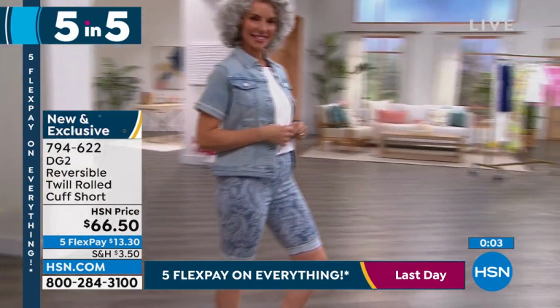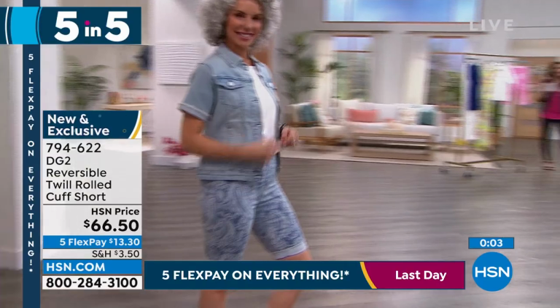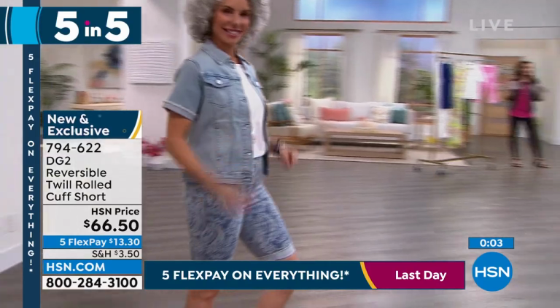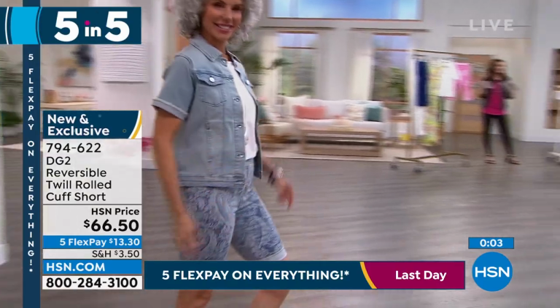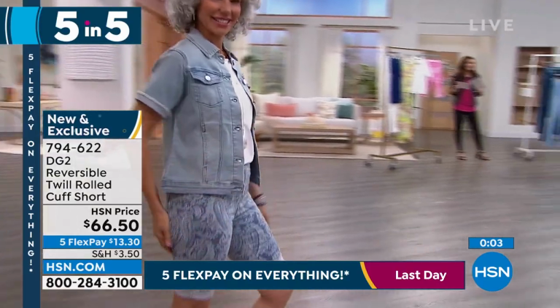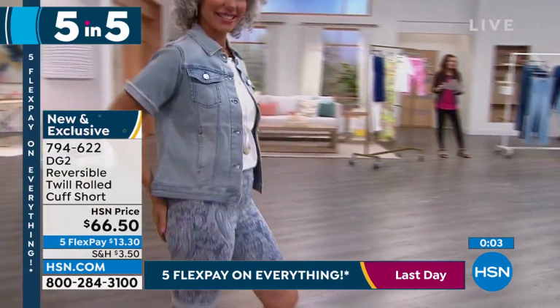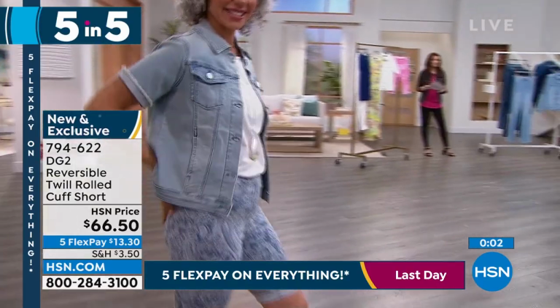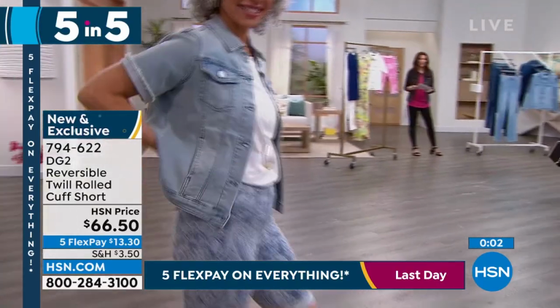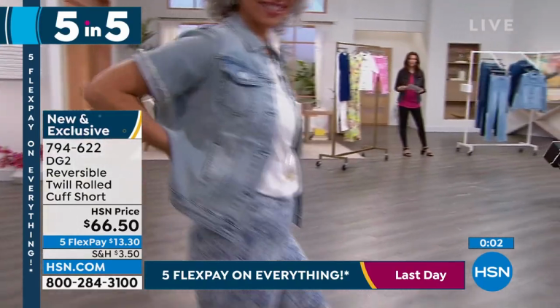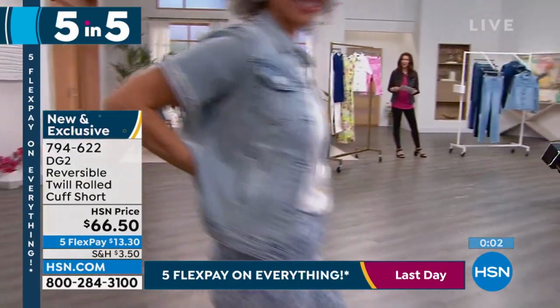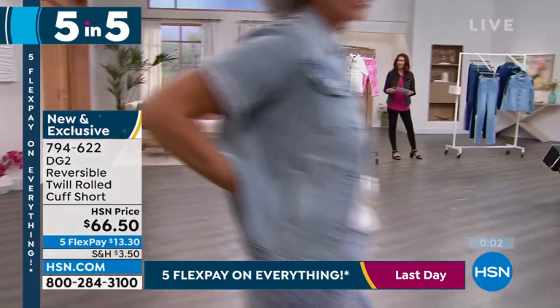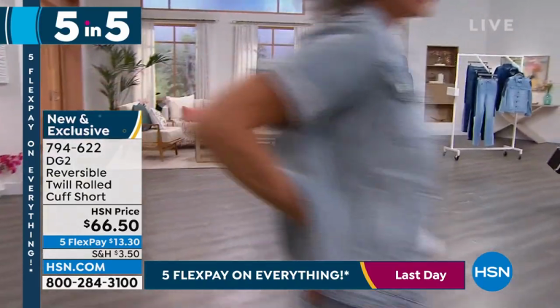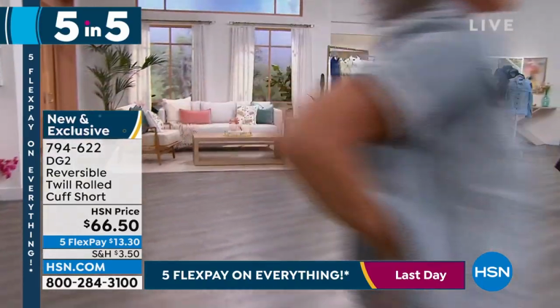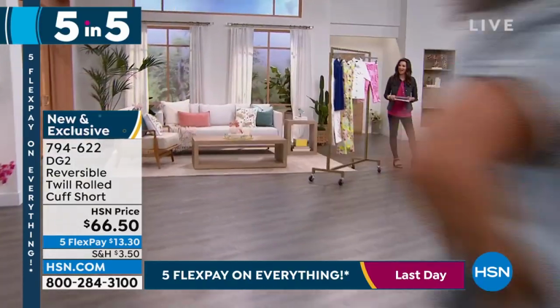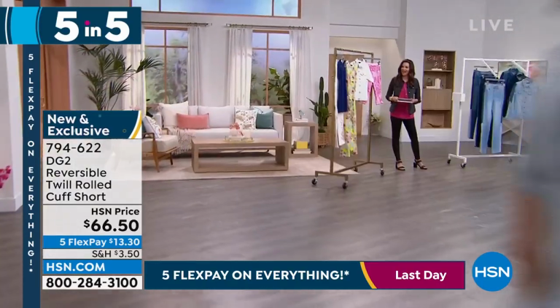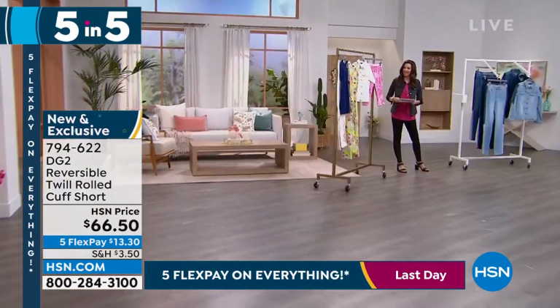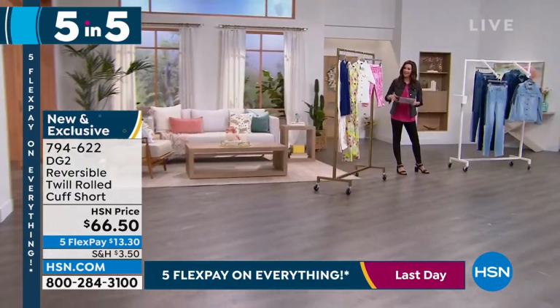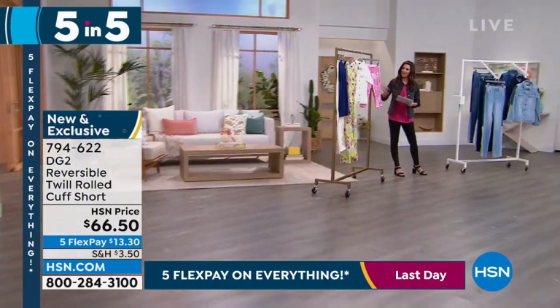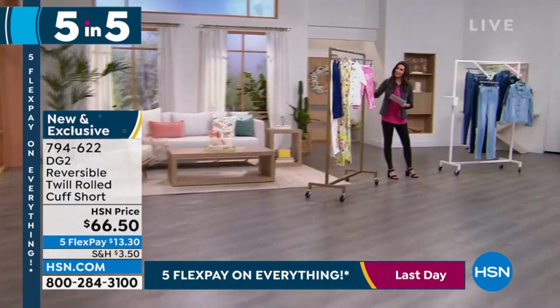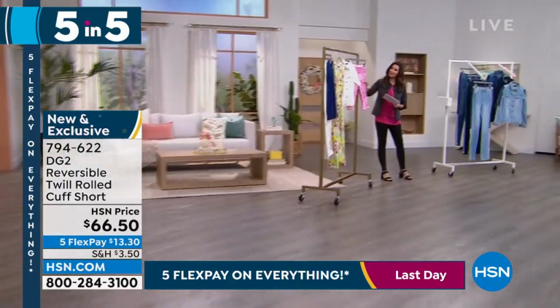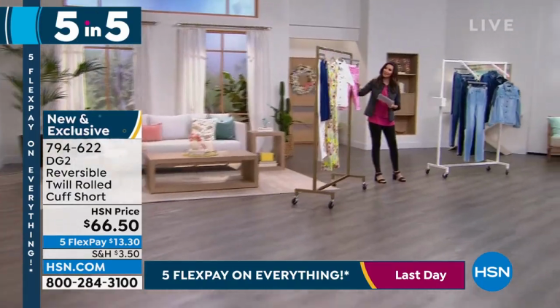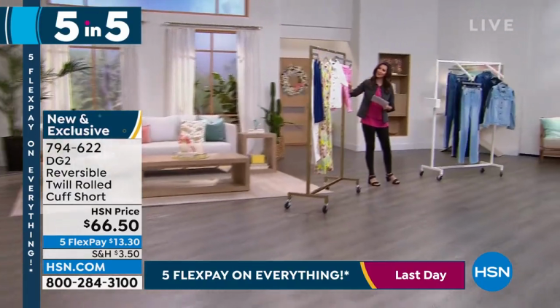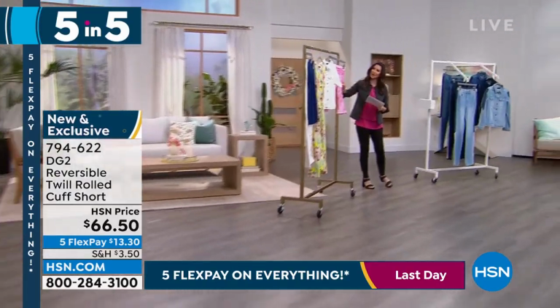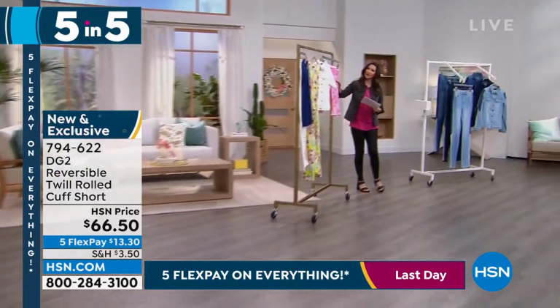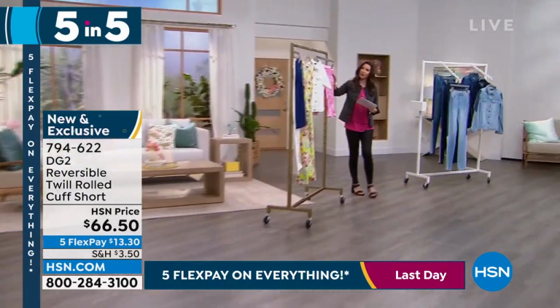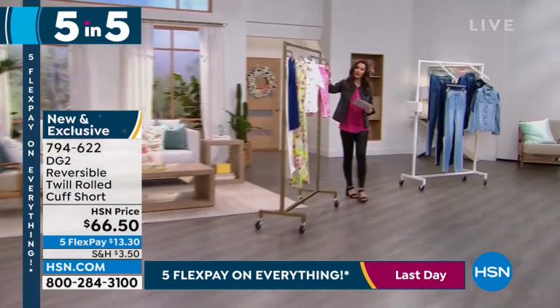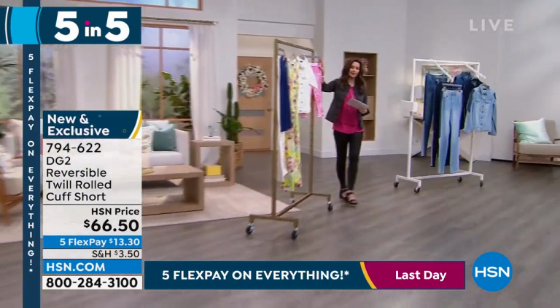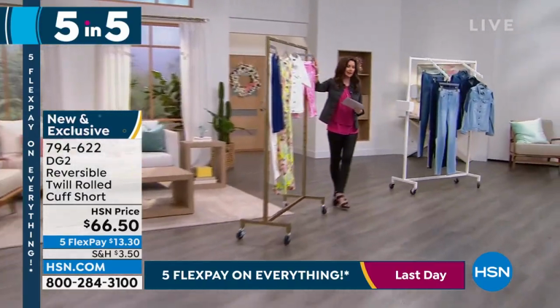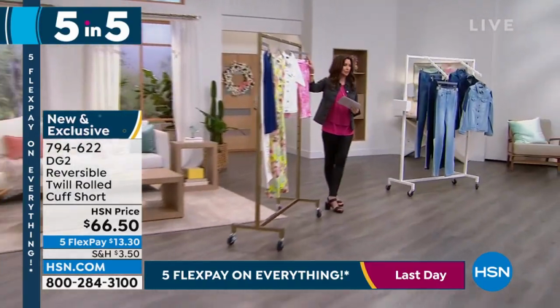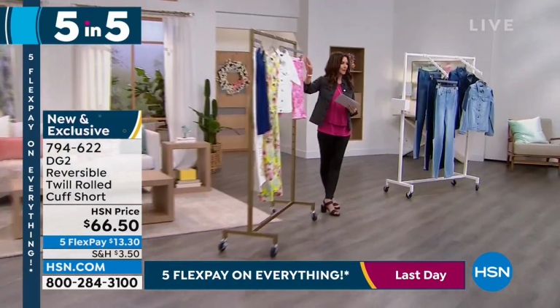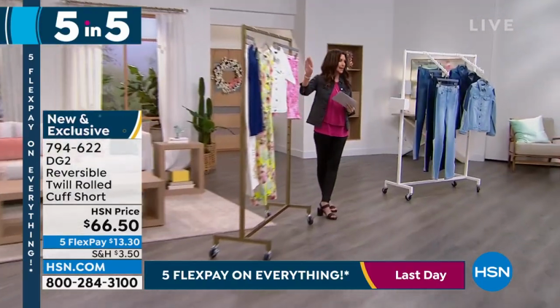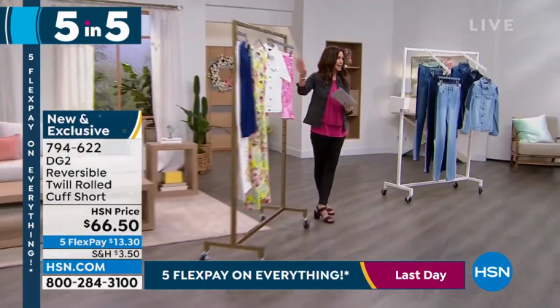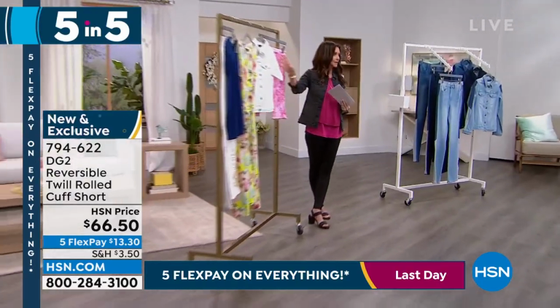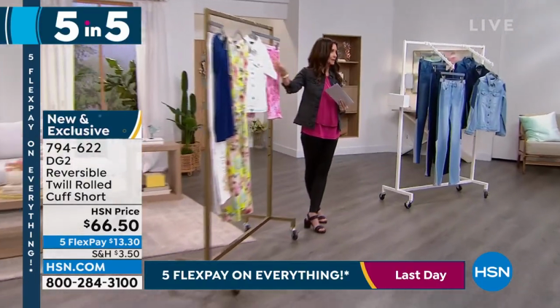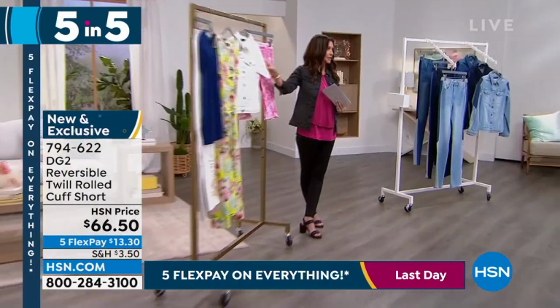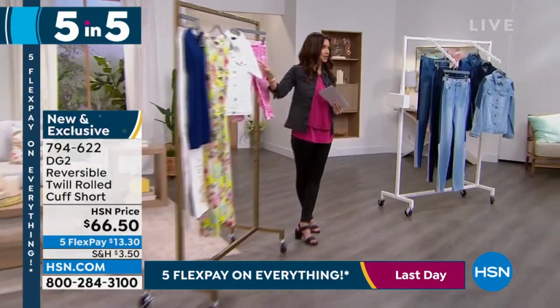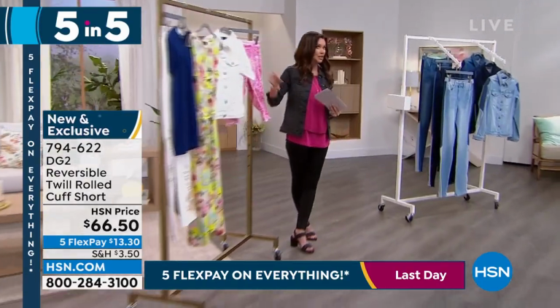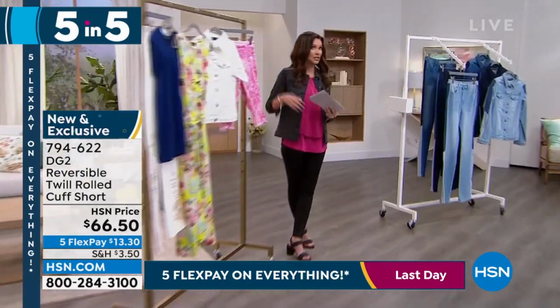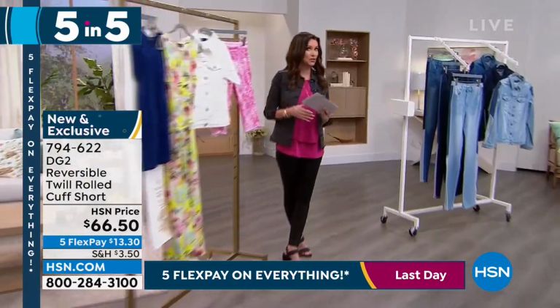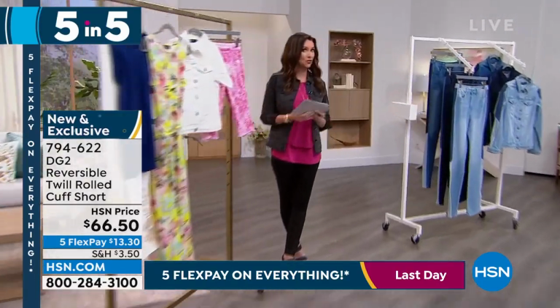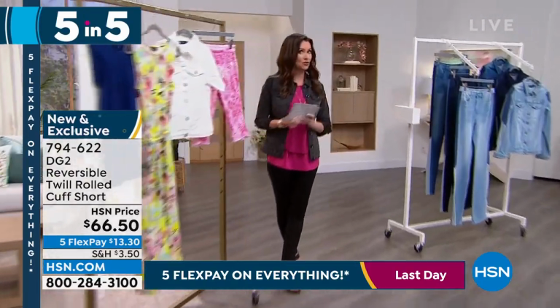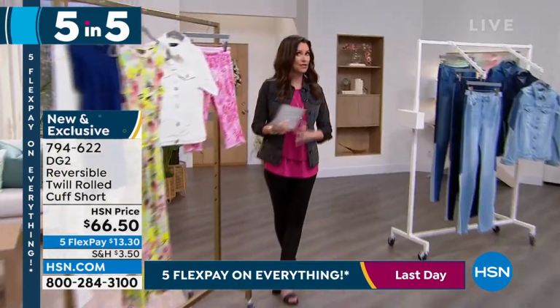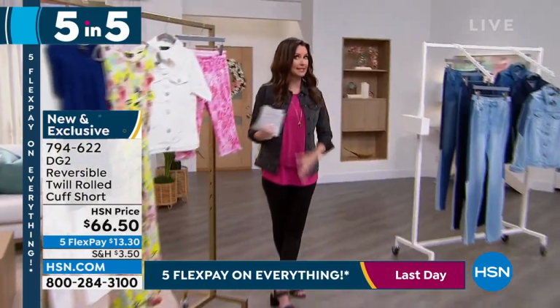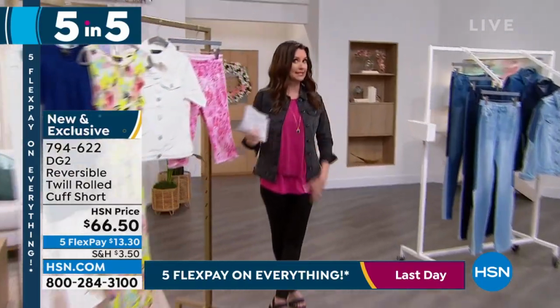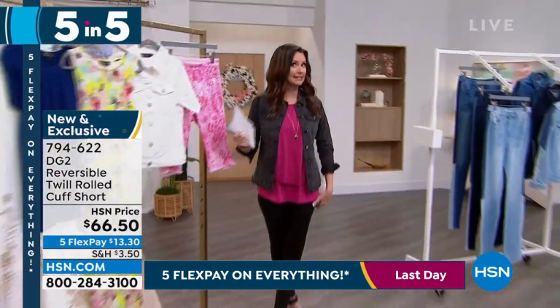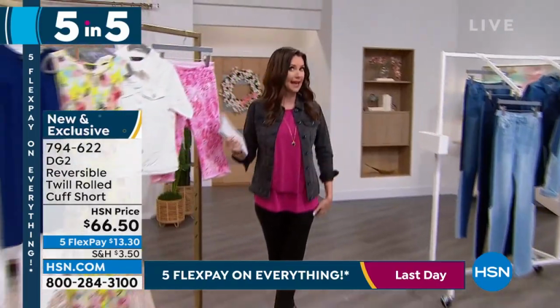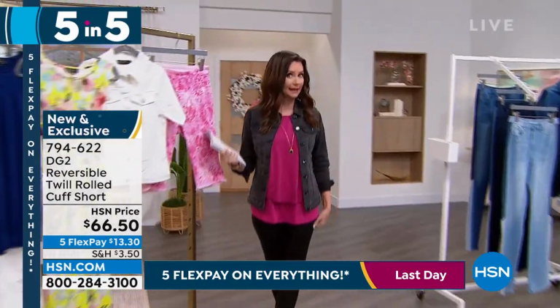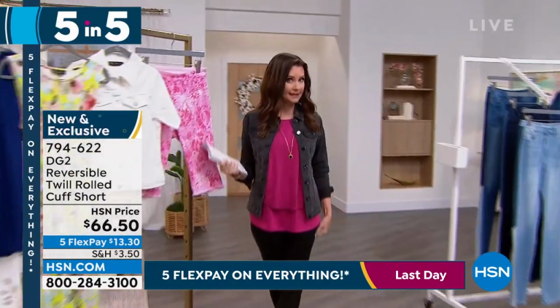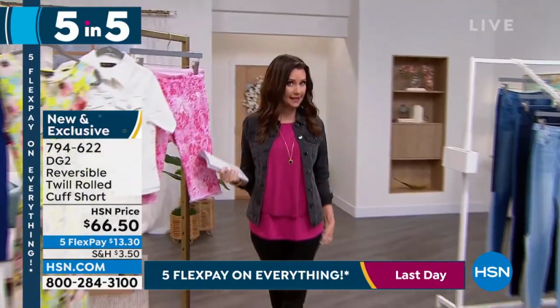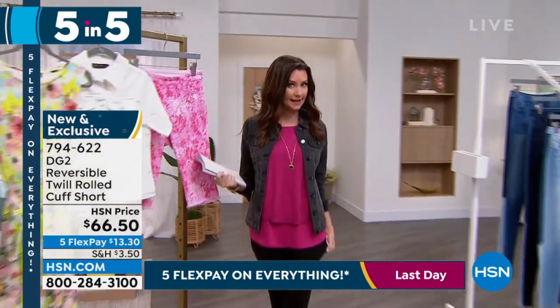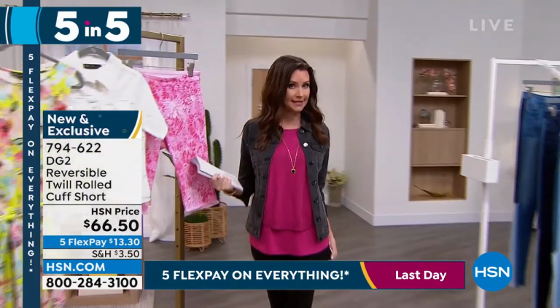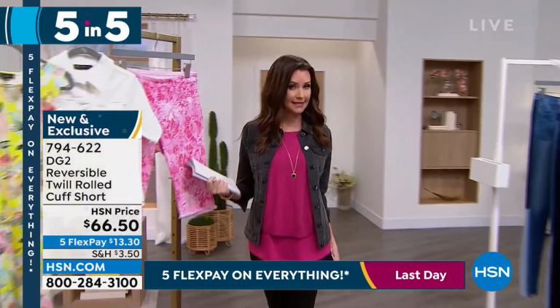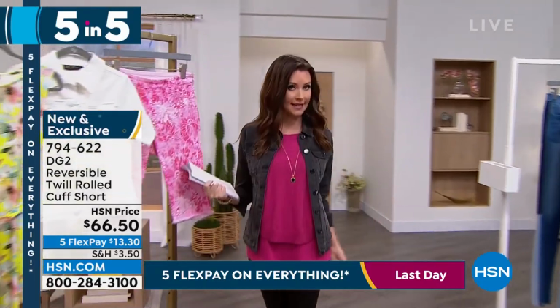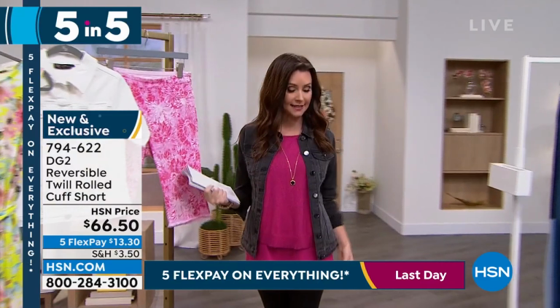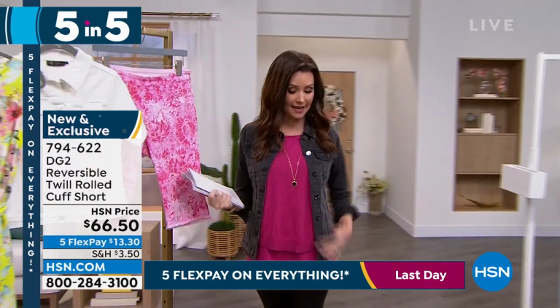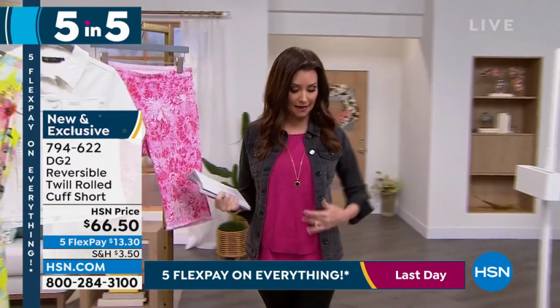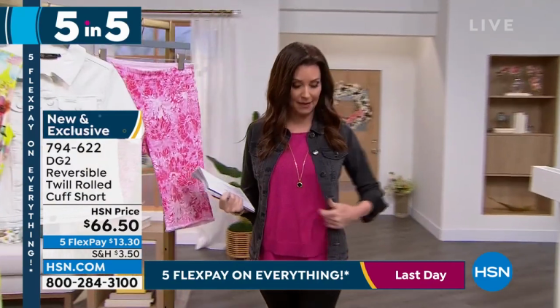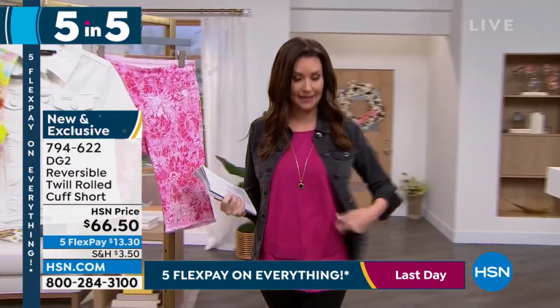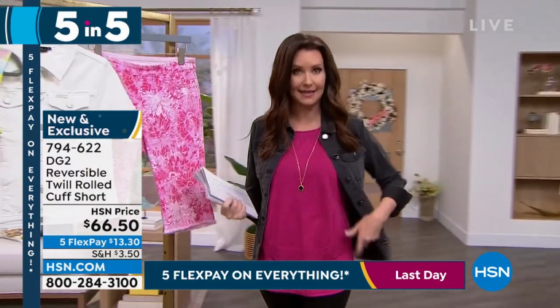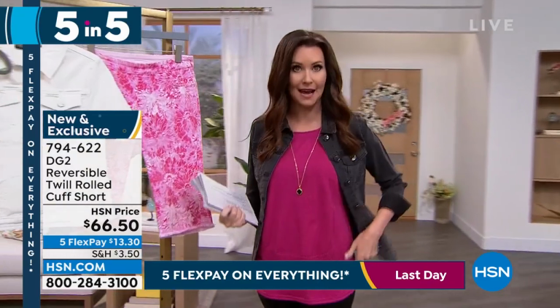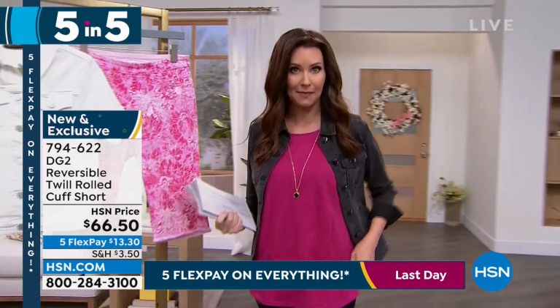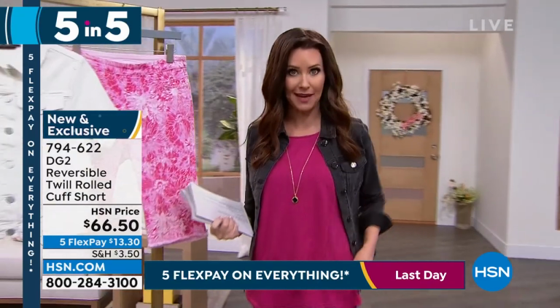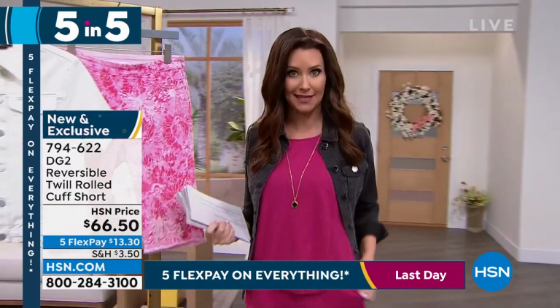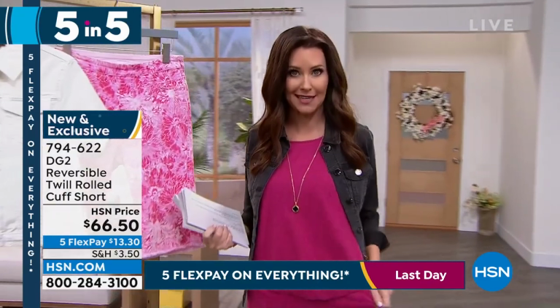That does it for our five and five. We're going to give you a quick little break — maybe a chance to order these leggings at $19.99, my top at $18. We'll be right back.